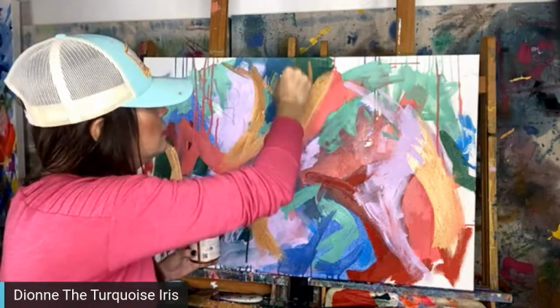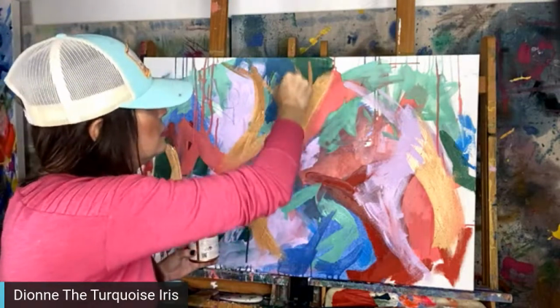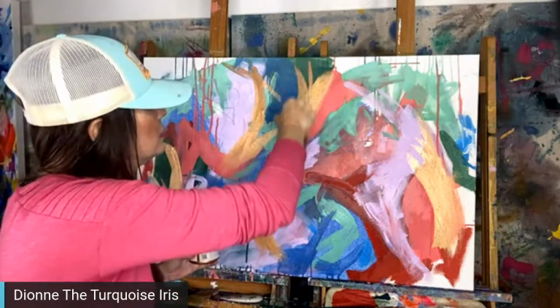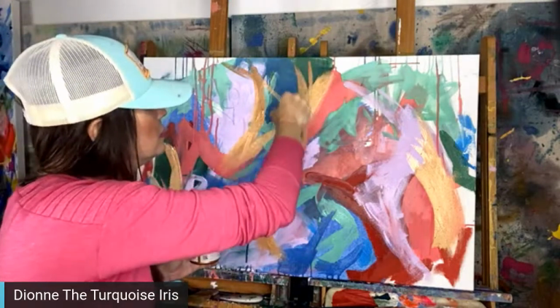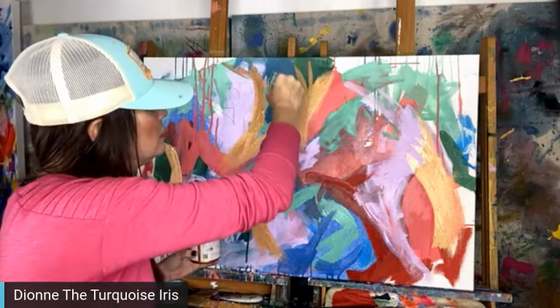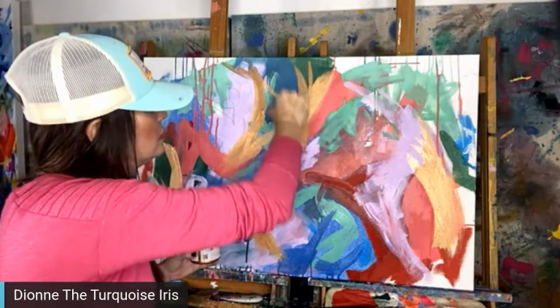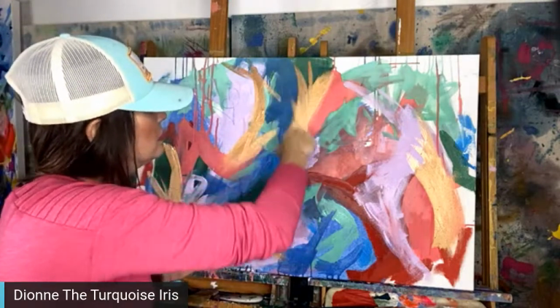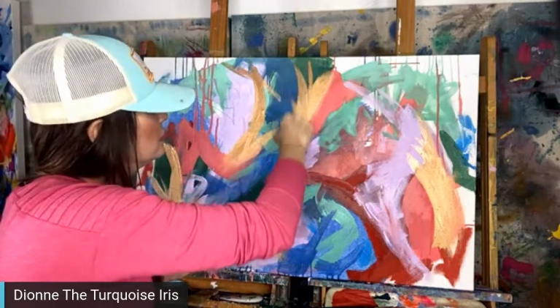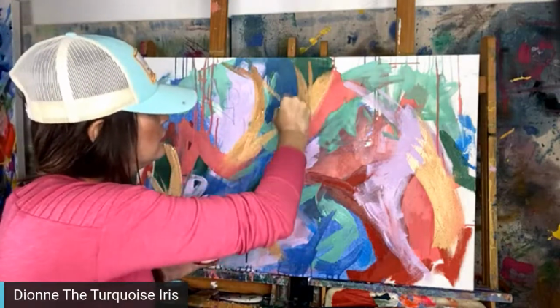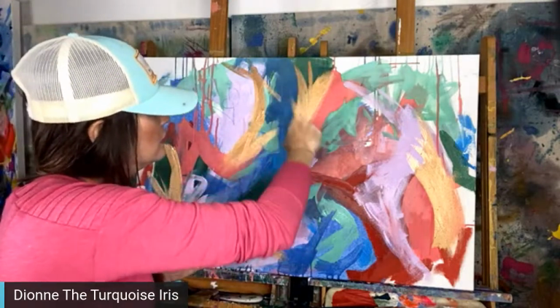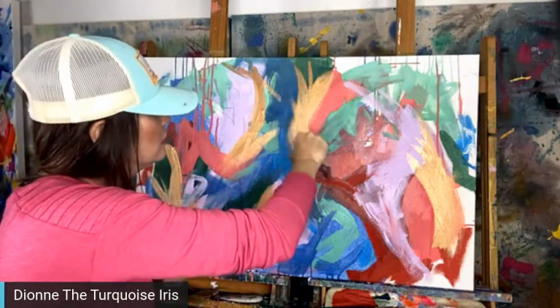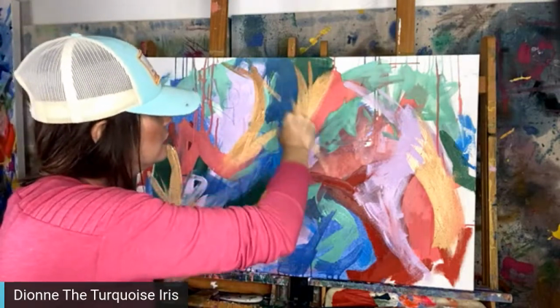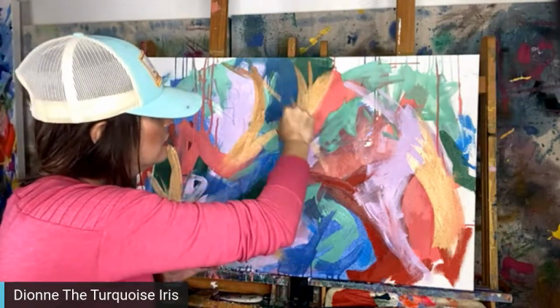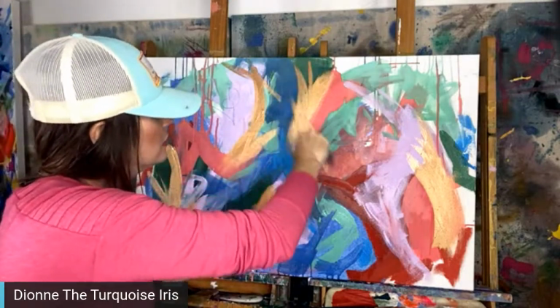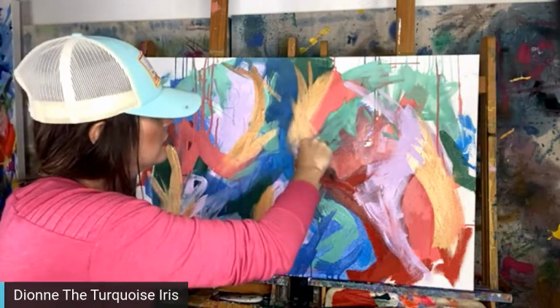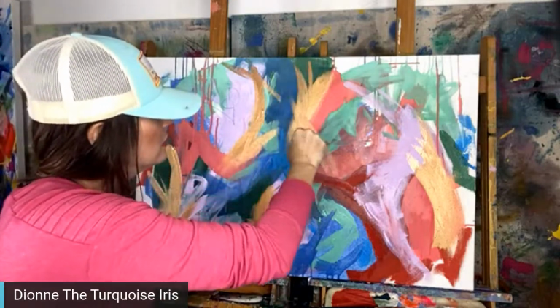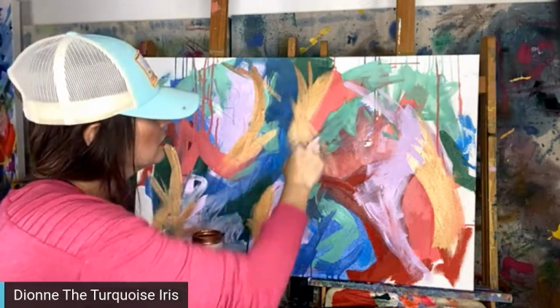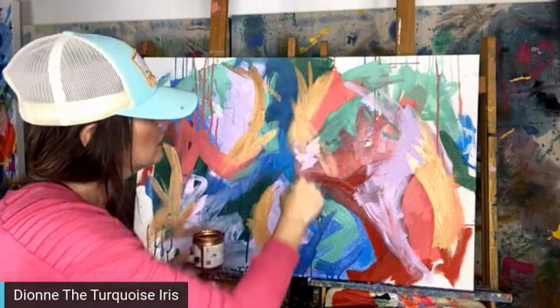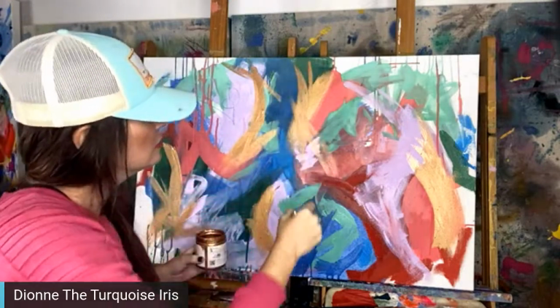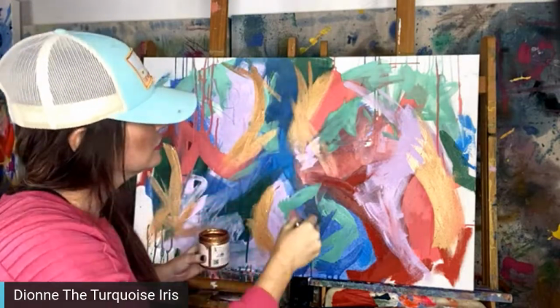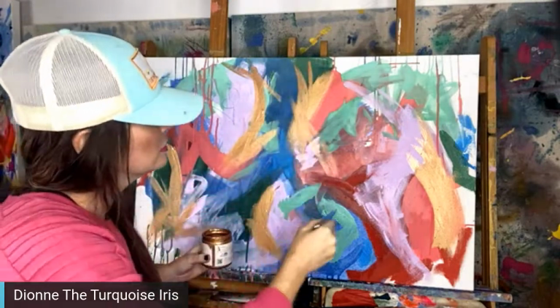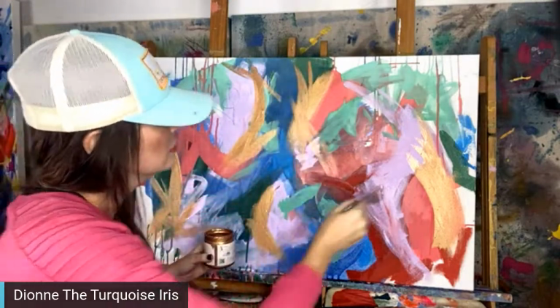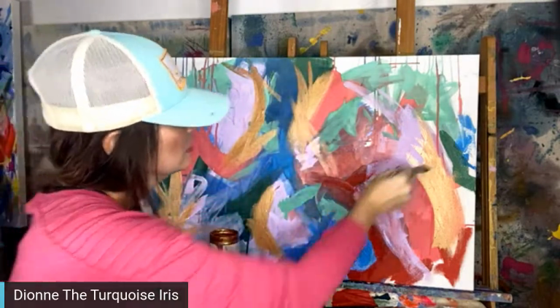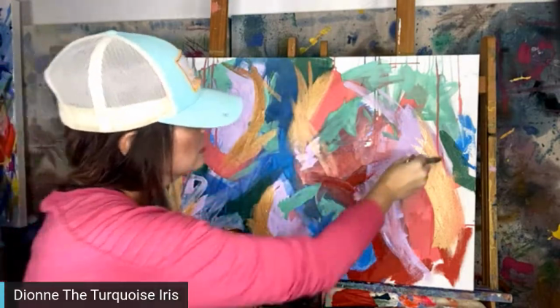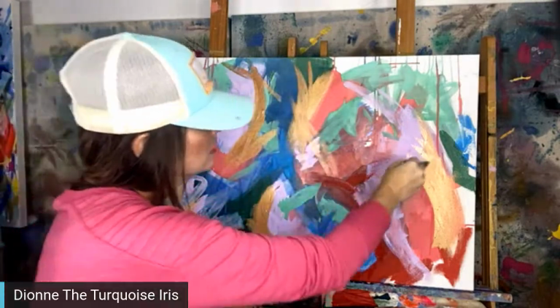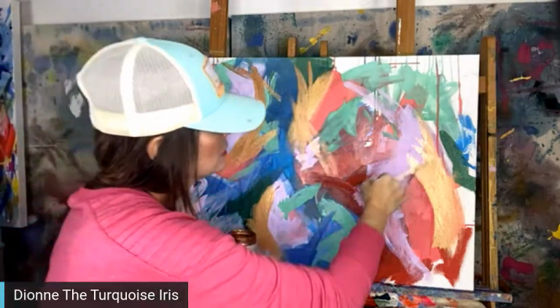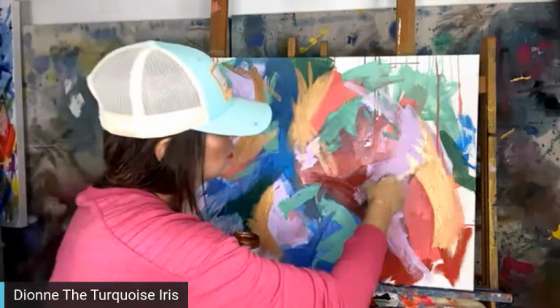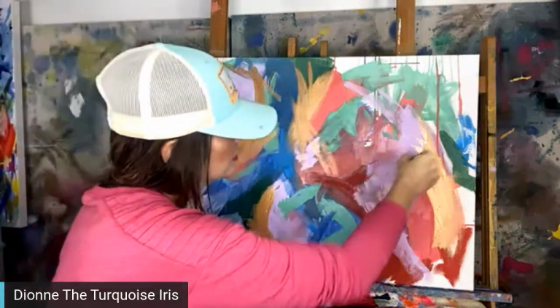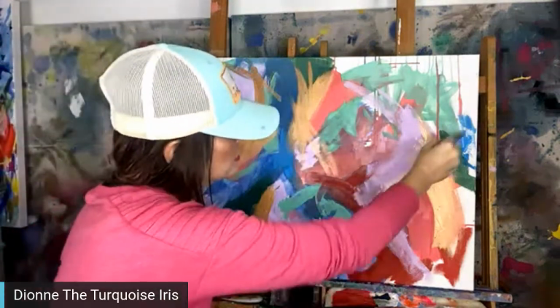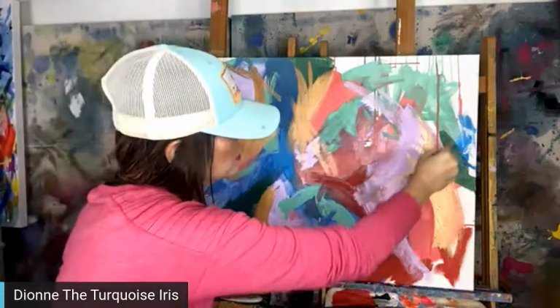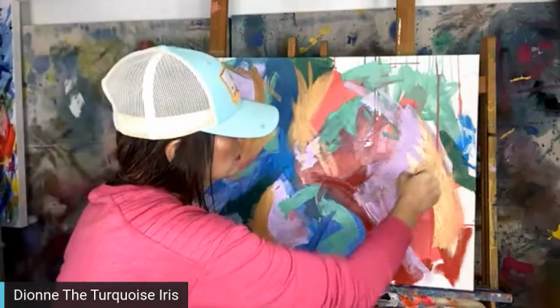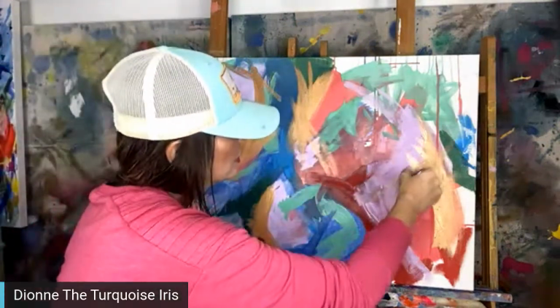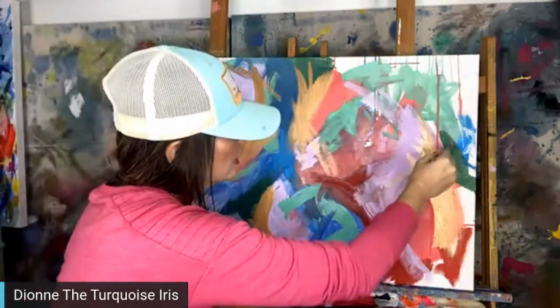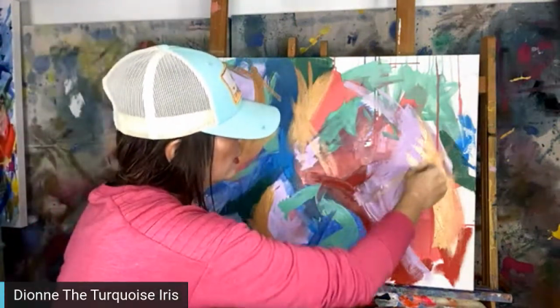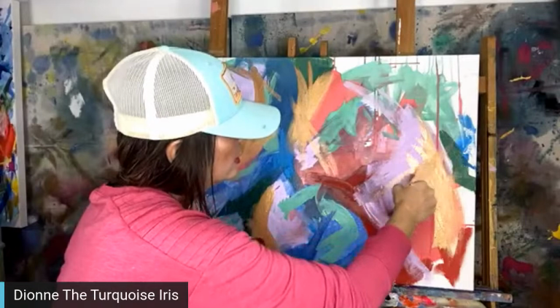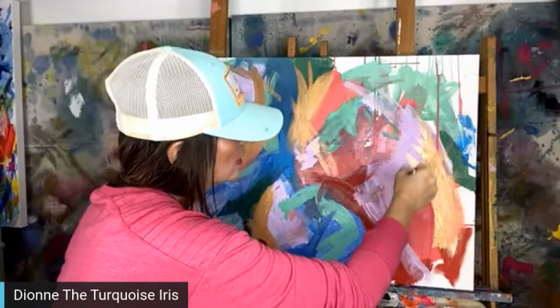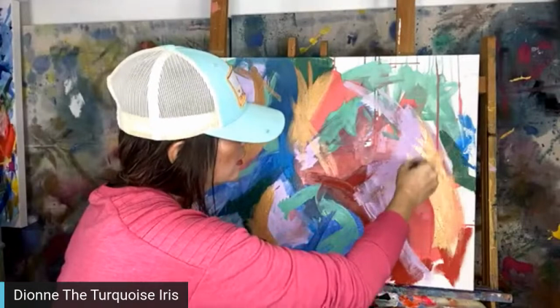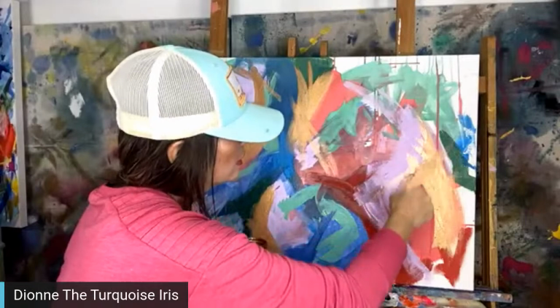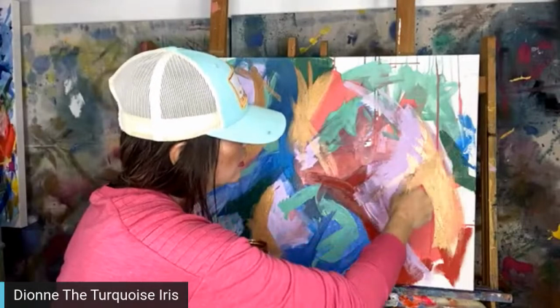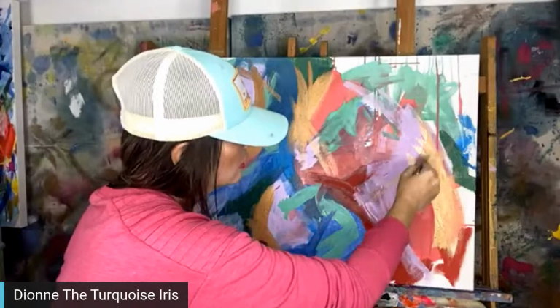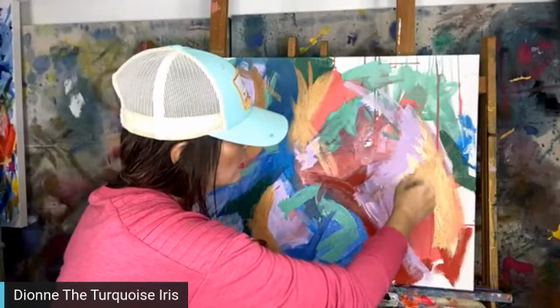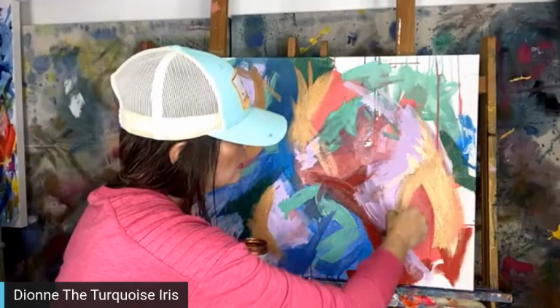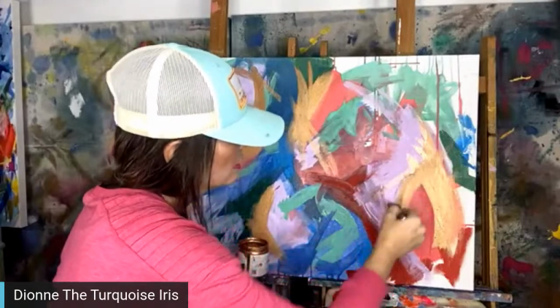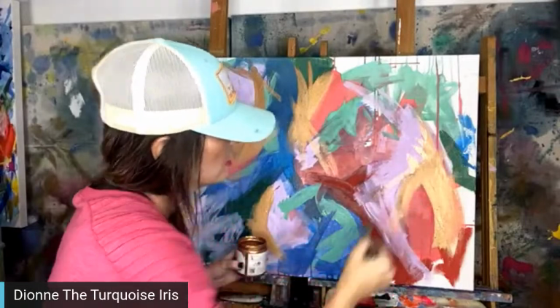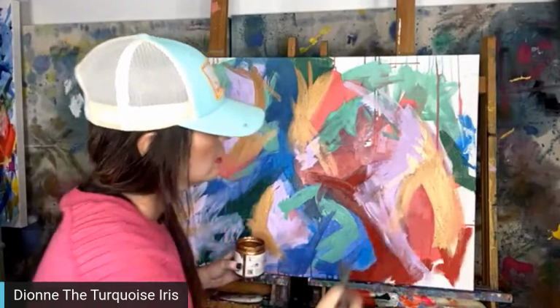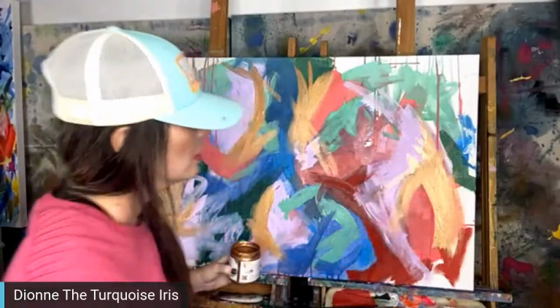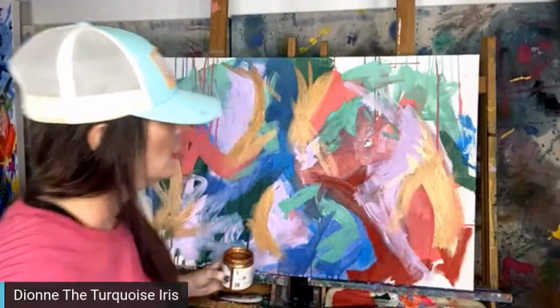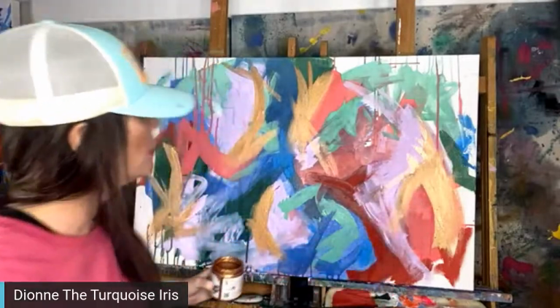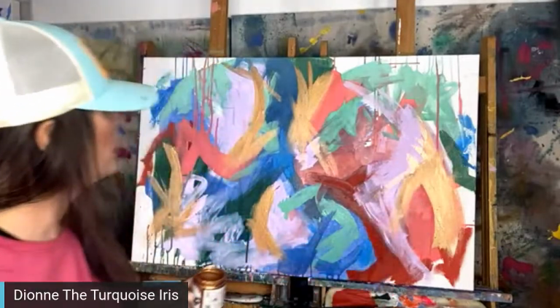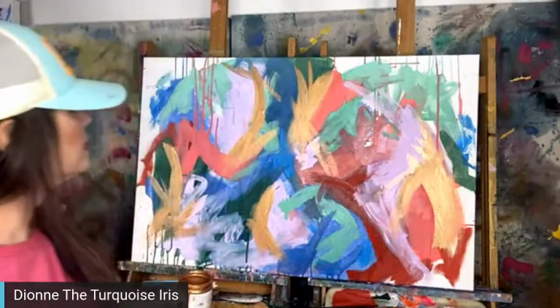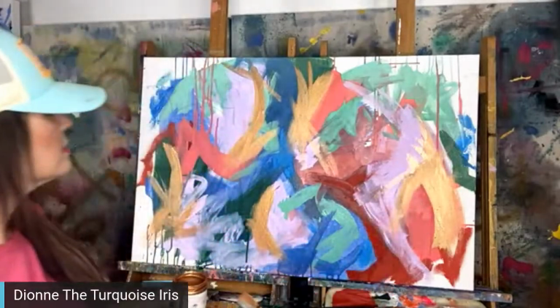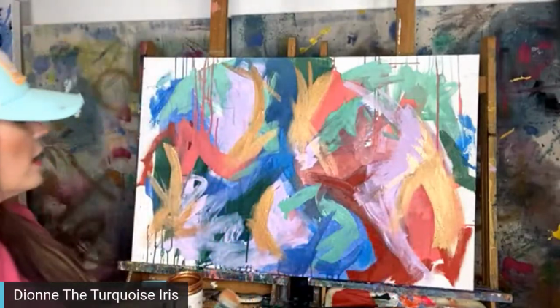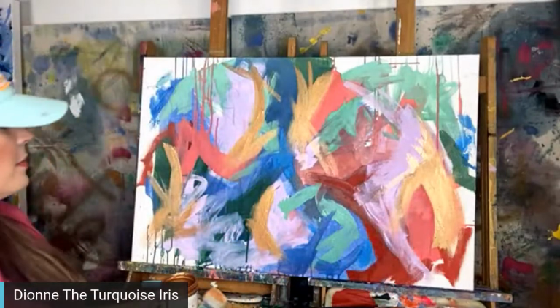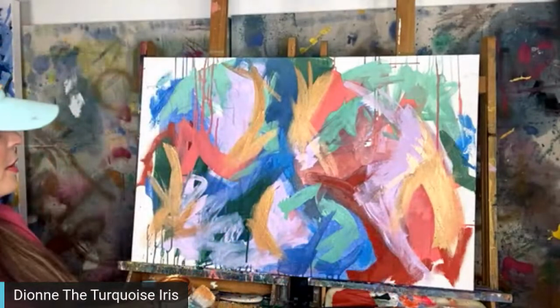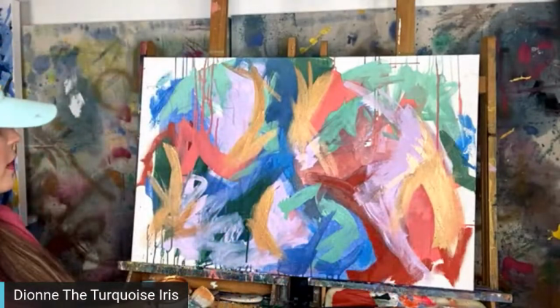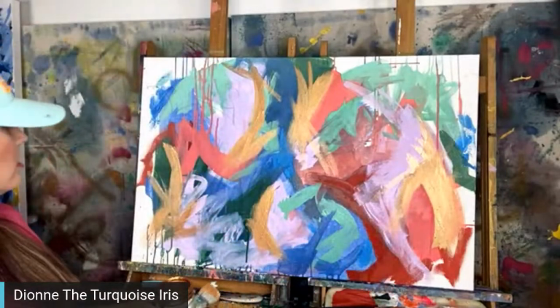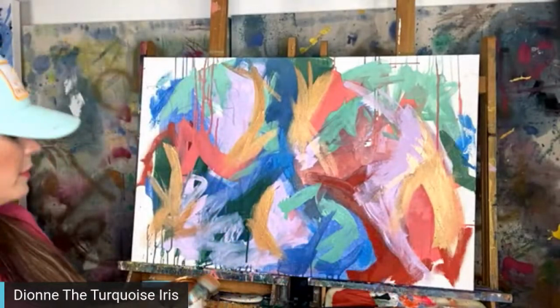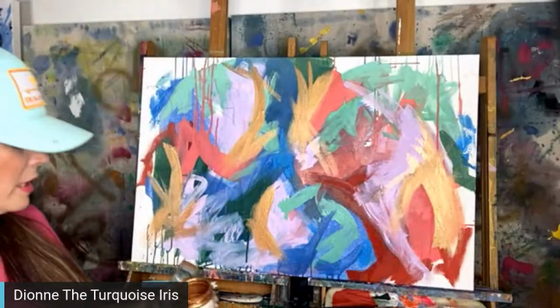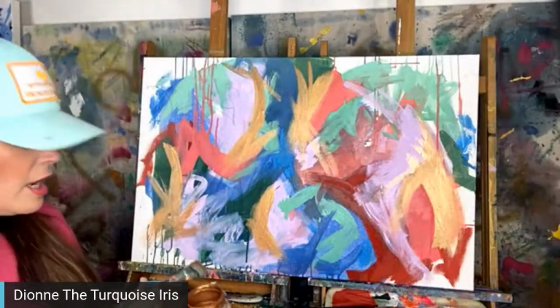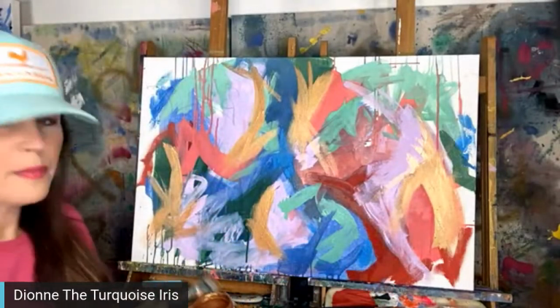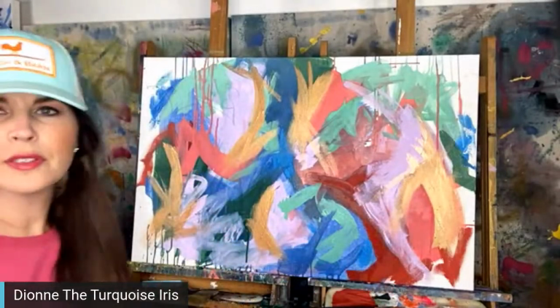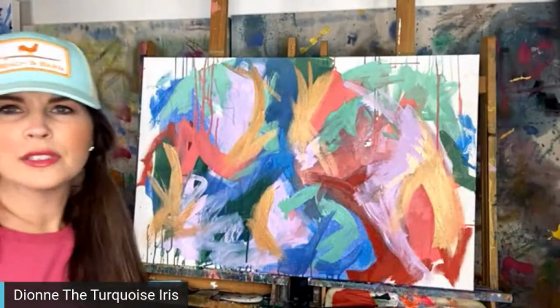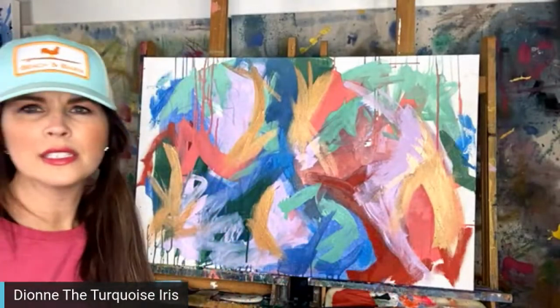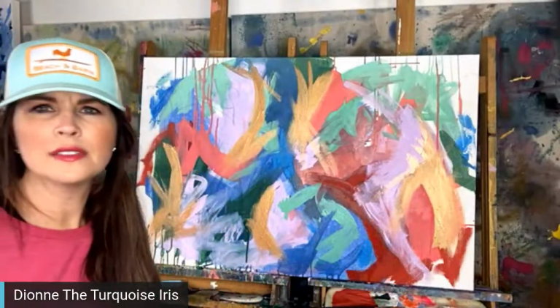Now I've got to move on to the next one. I'm getting a little bit of copper on there.